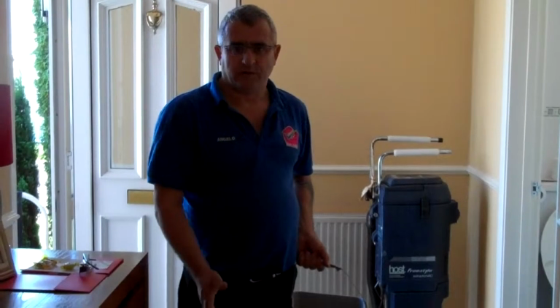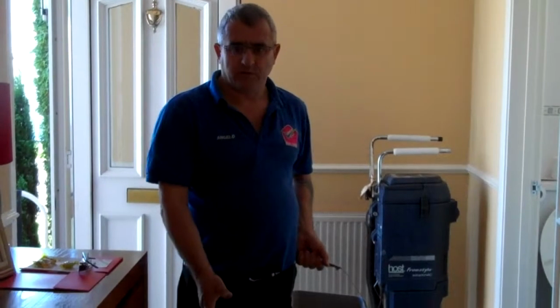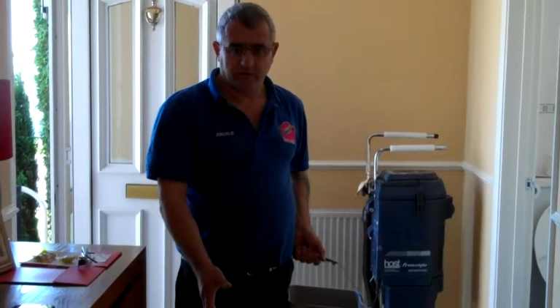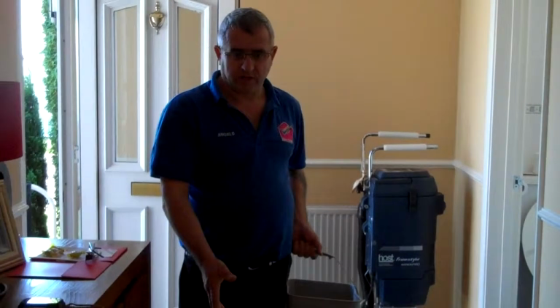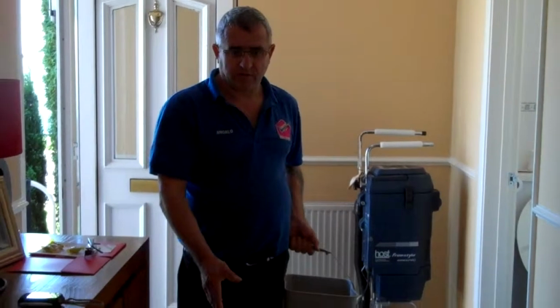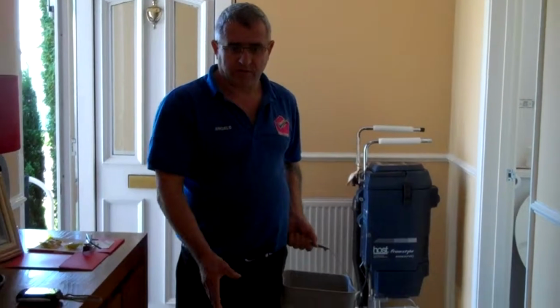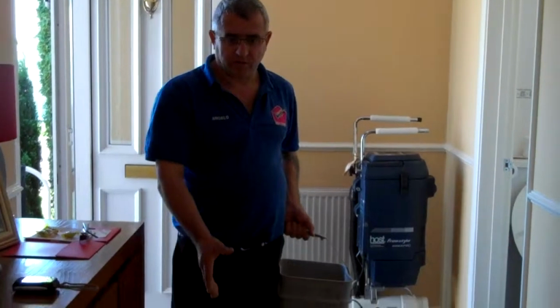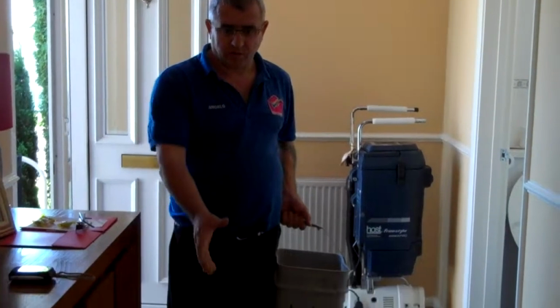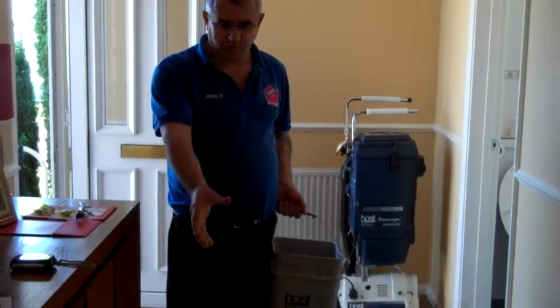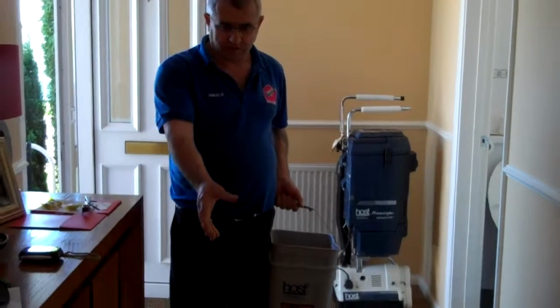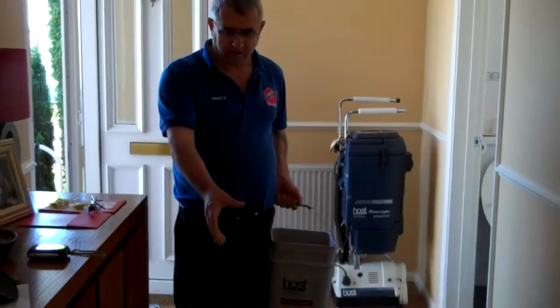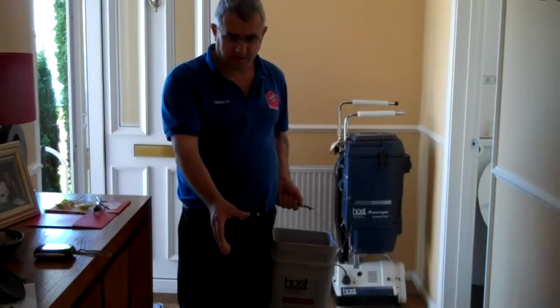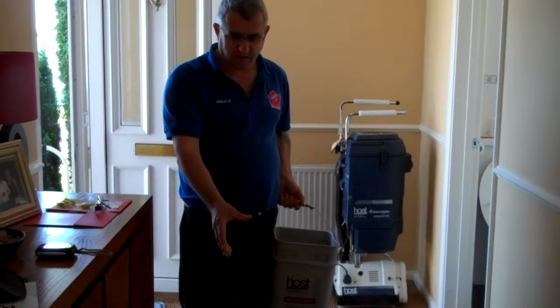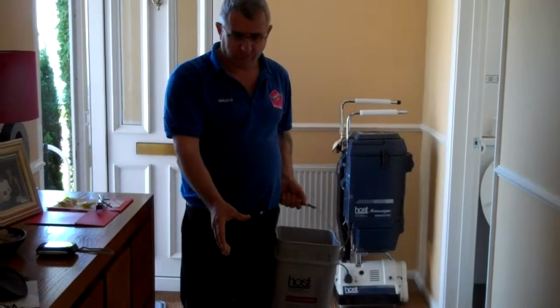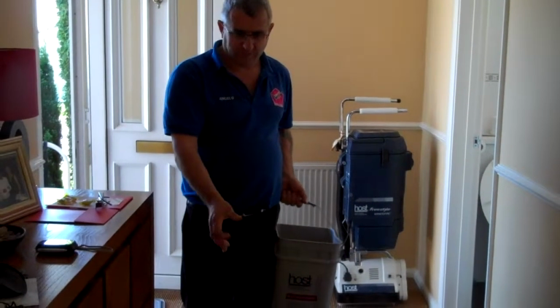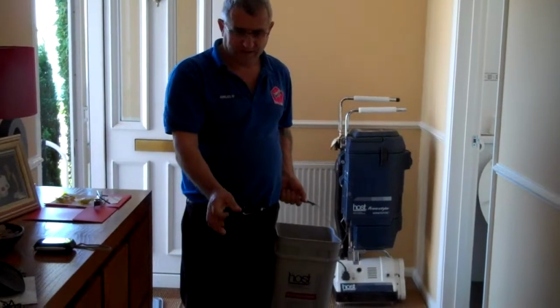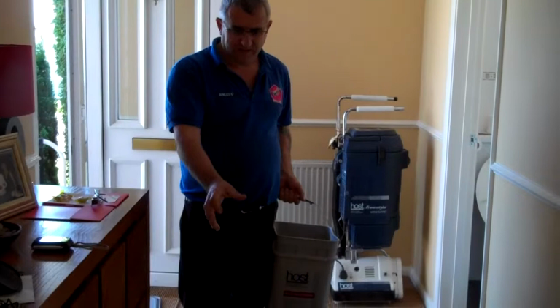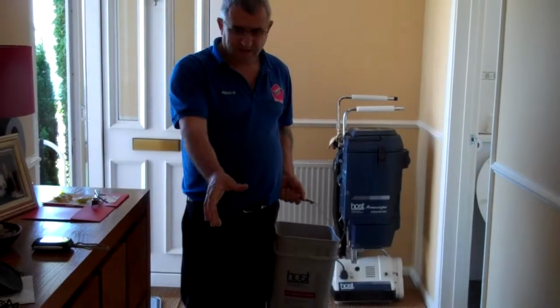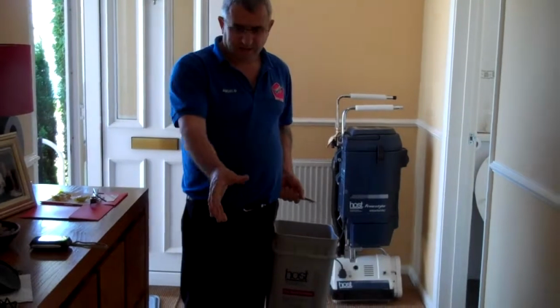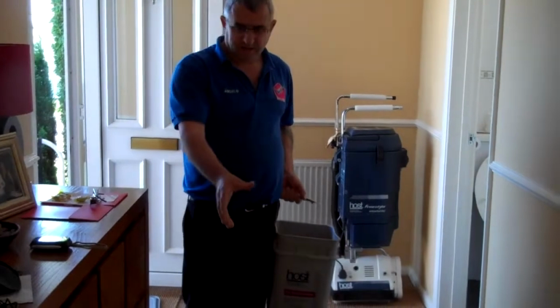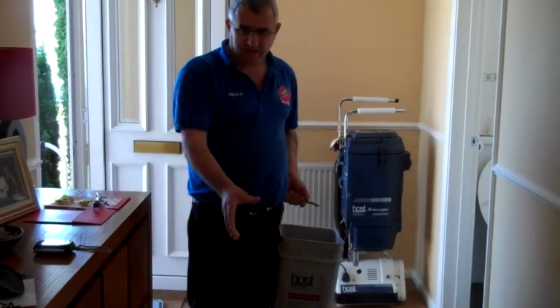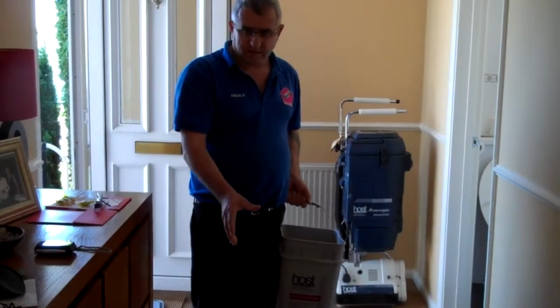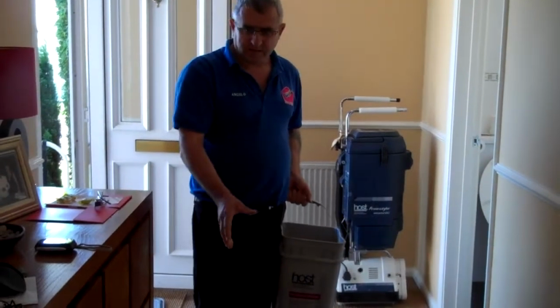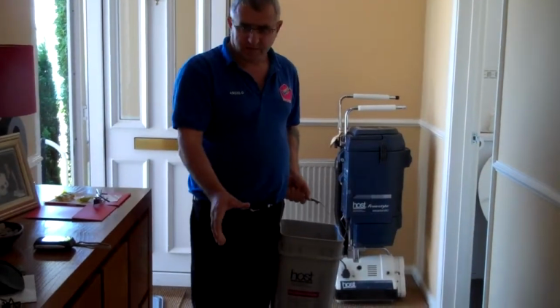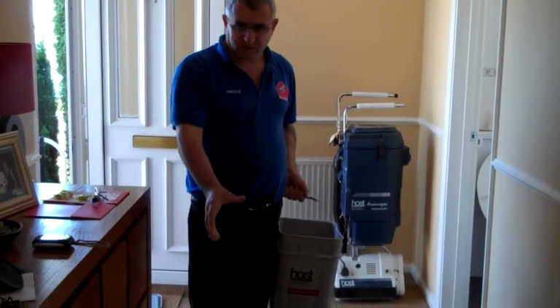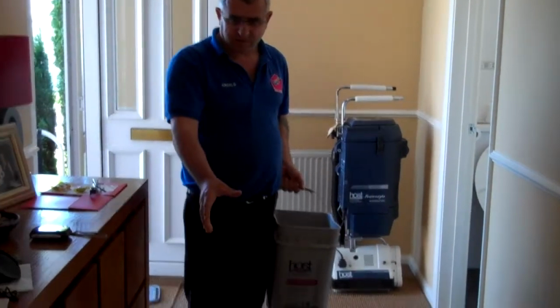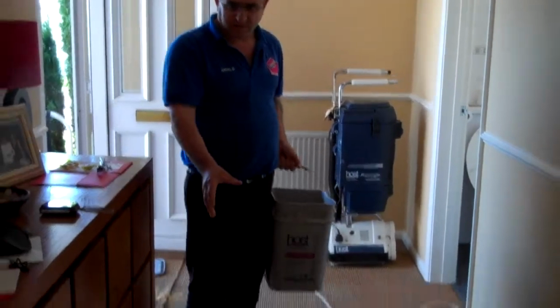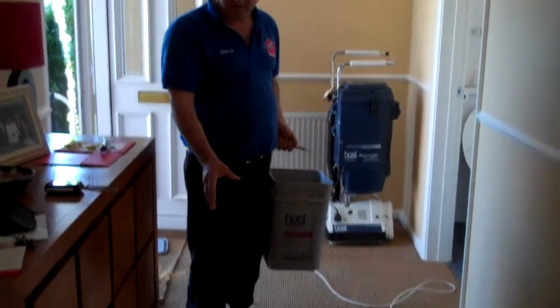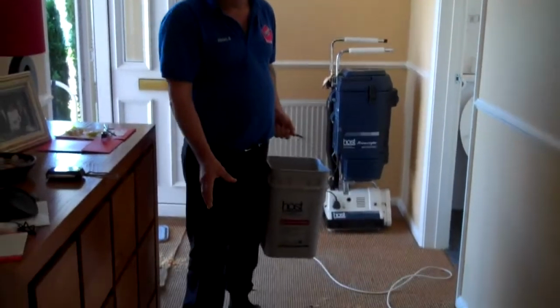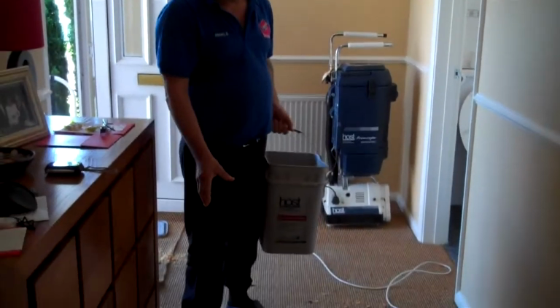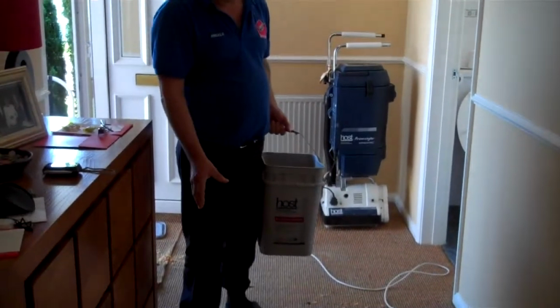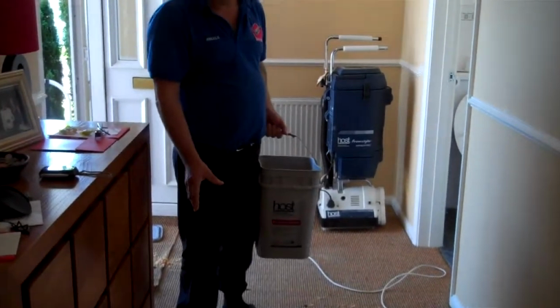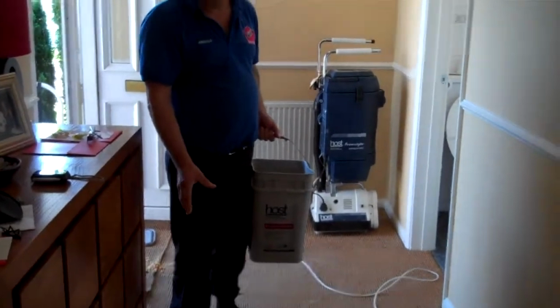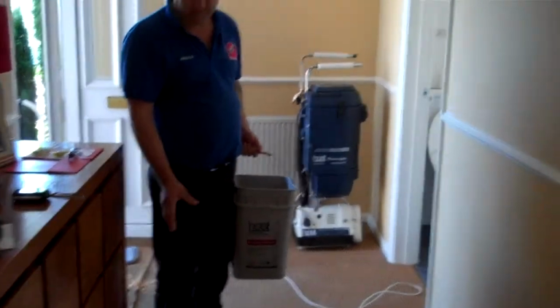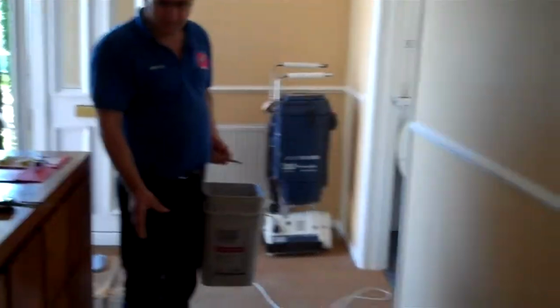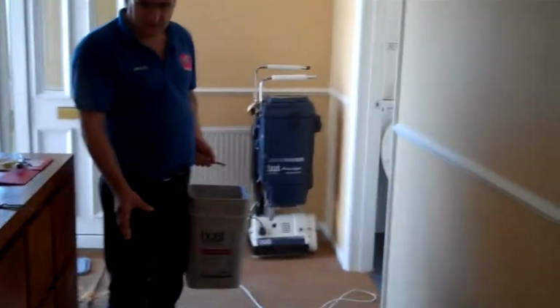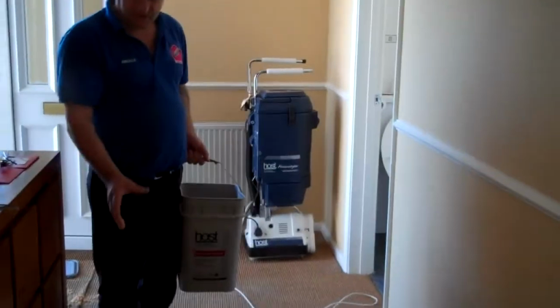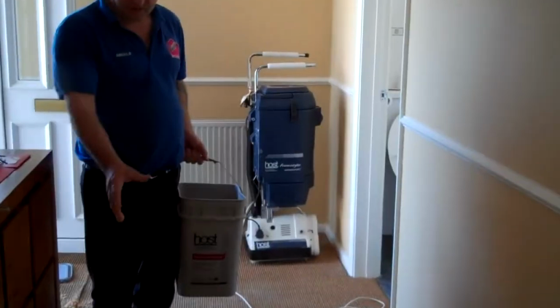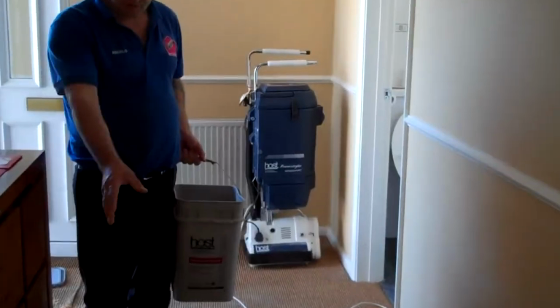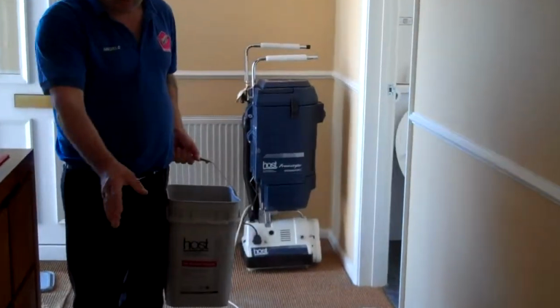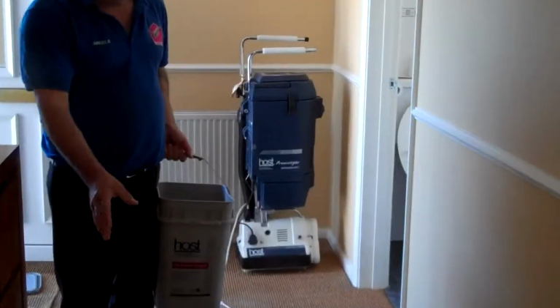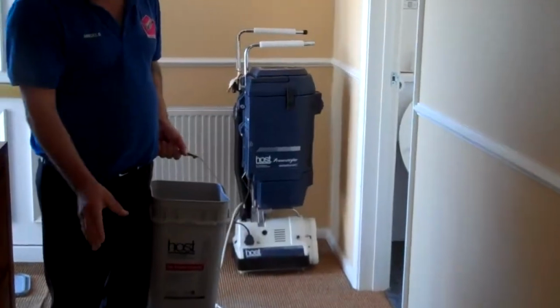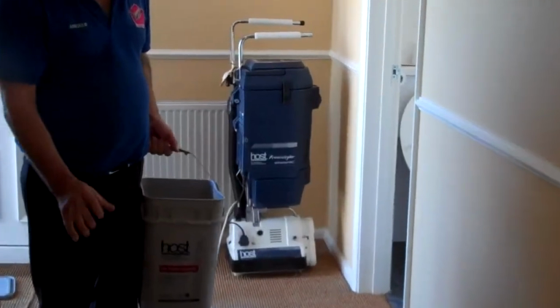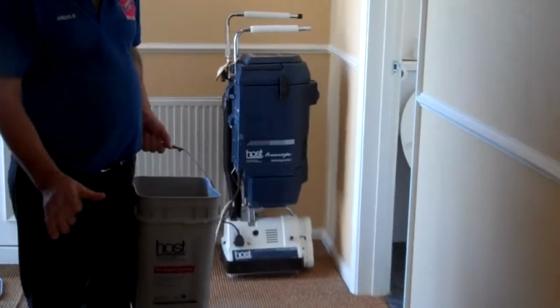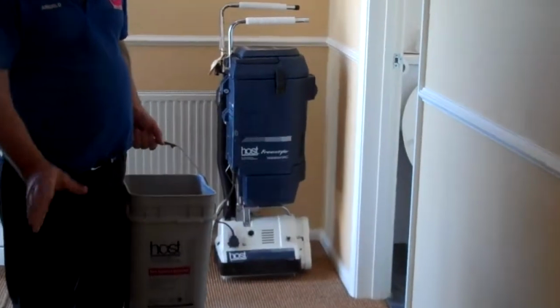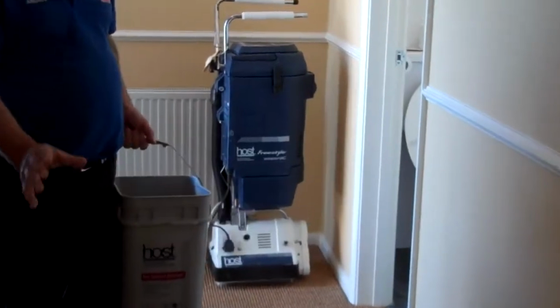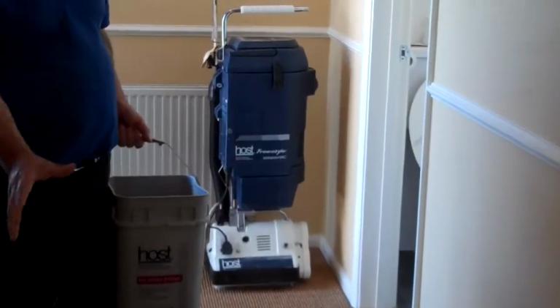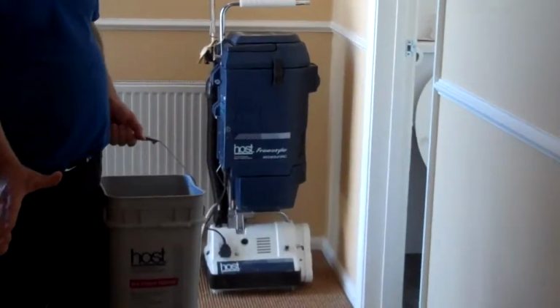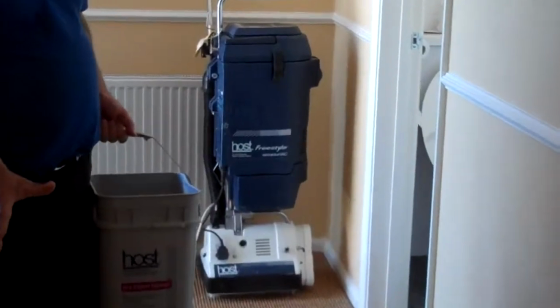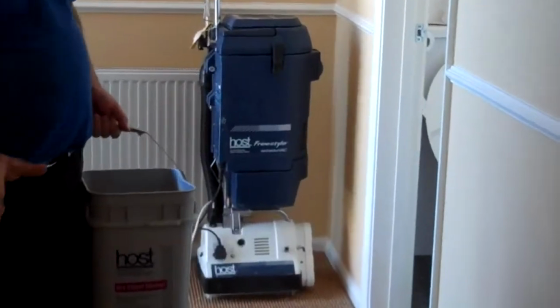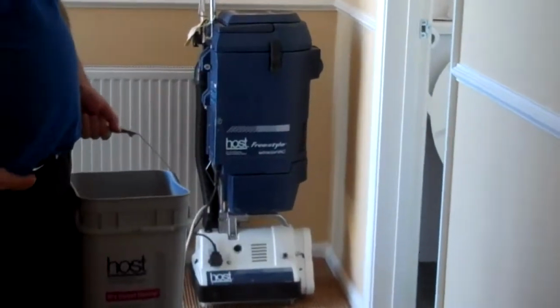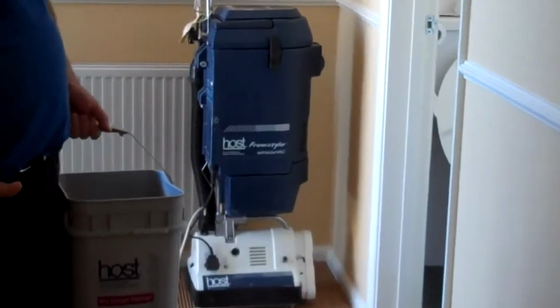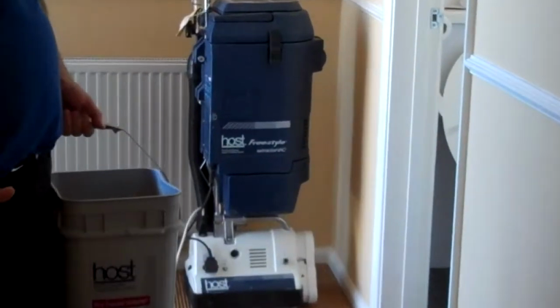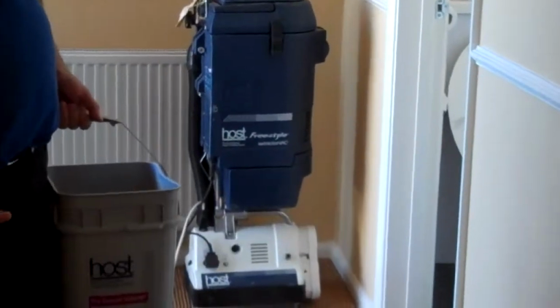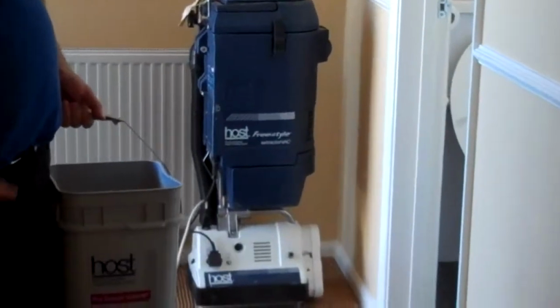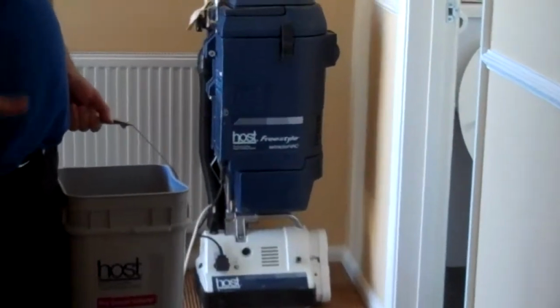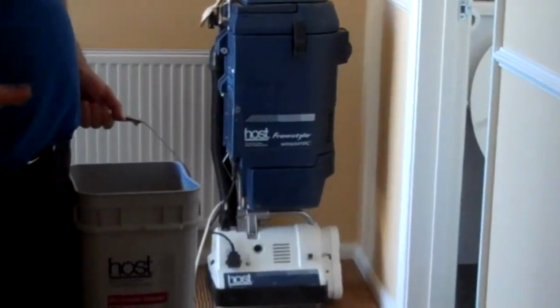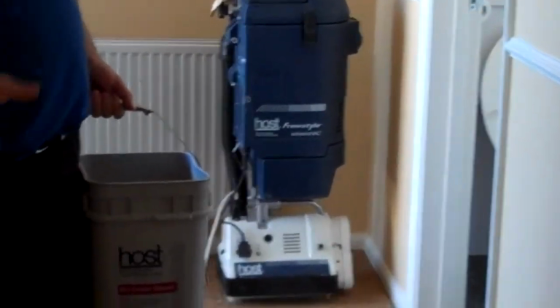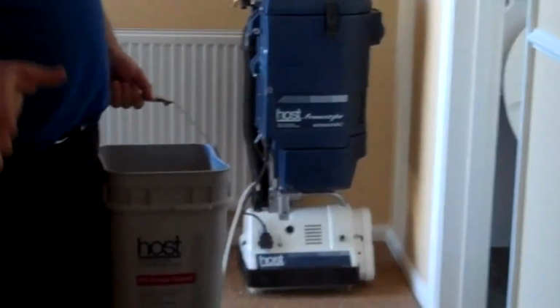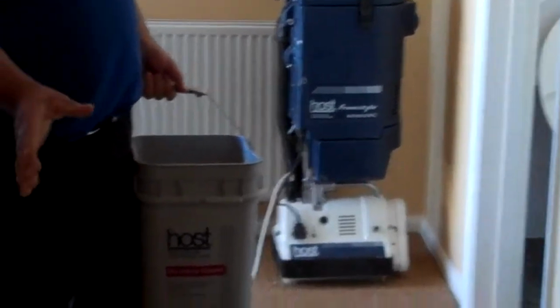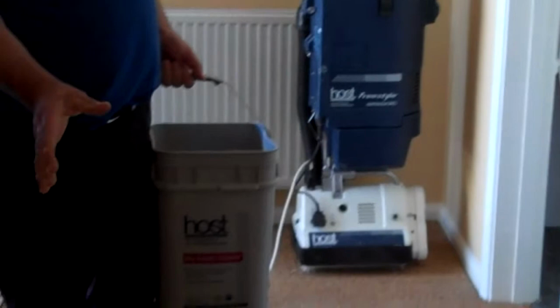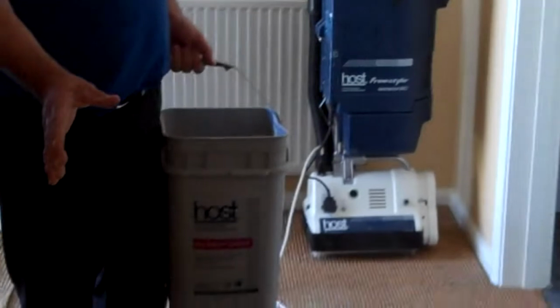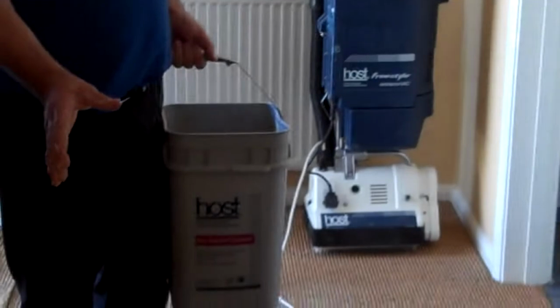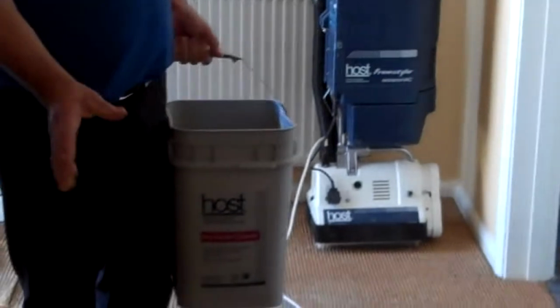We are here today to do this carpet. This is a seagrass carpet with natural fiber, so it cannot be wet cleaned. So we have to do a dry clean.